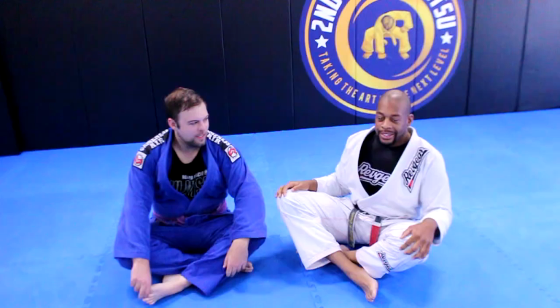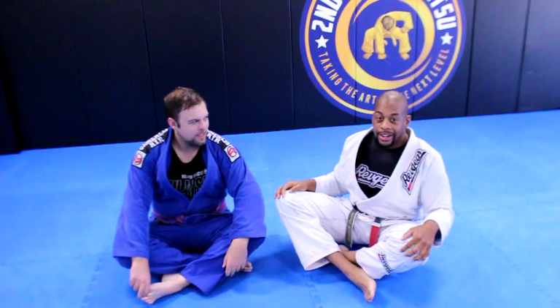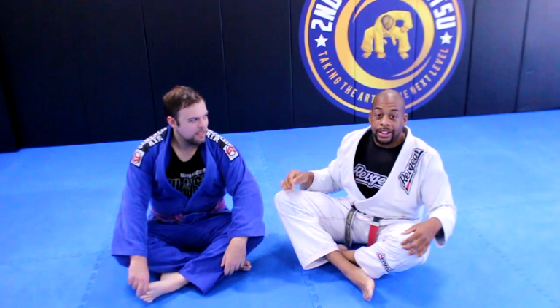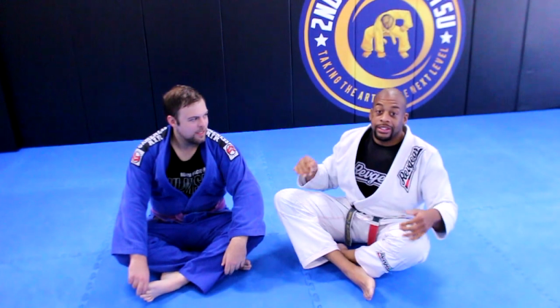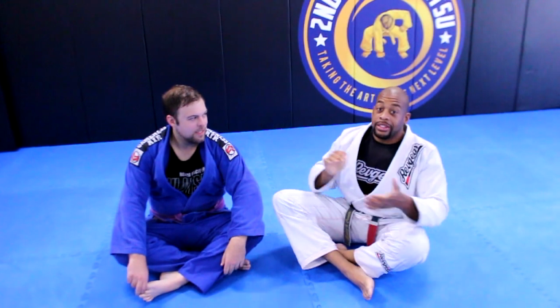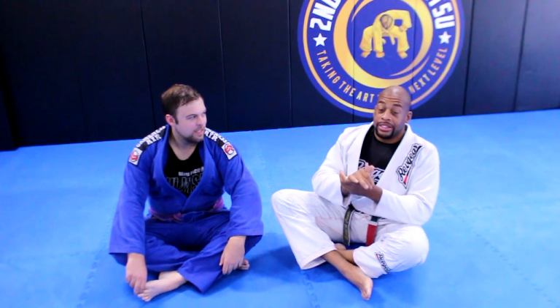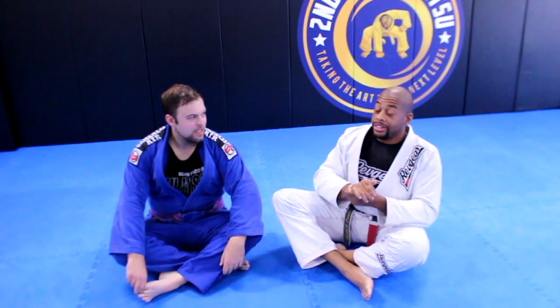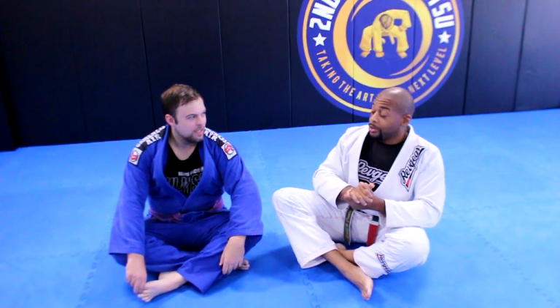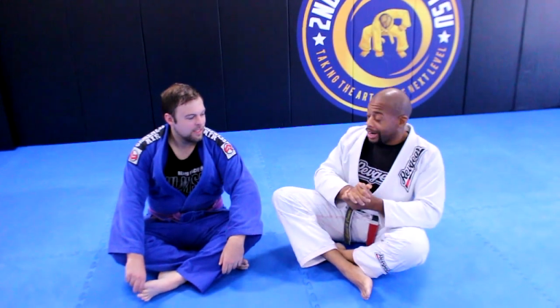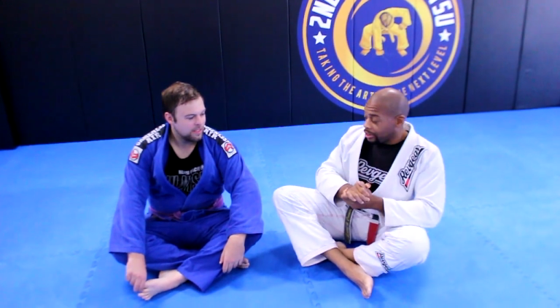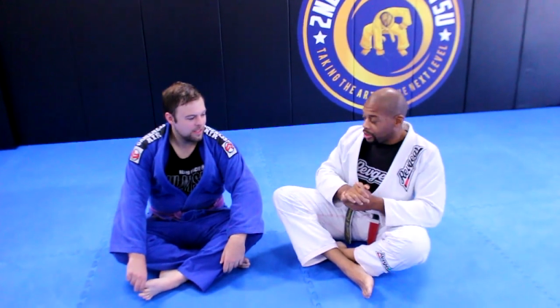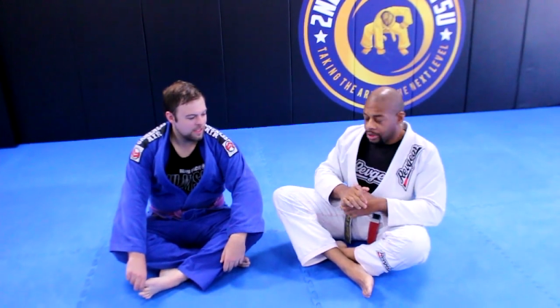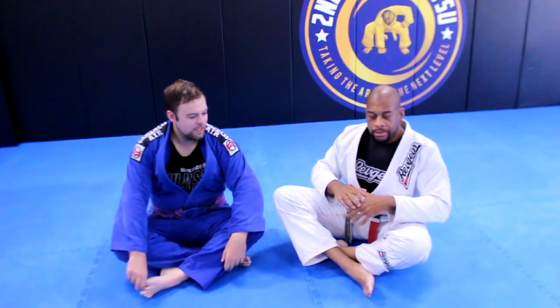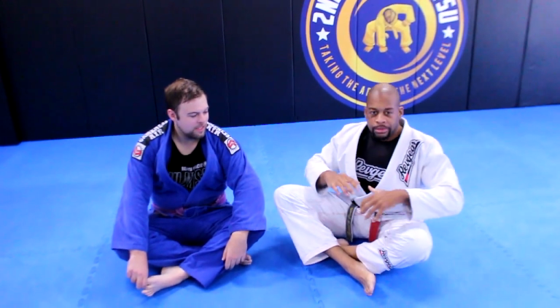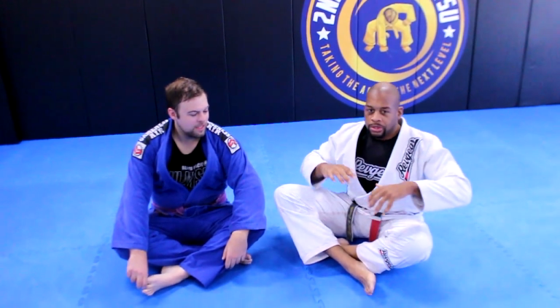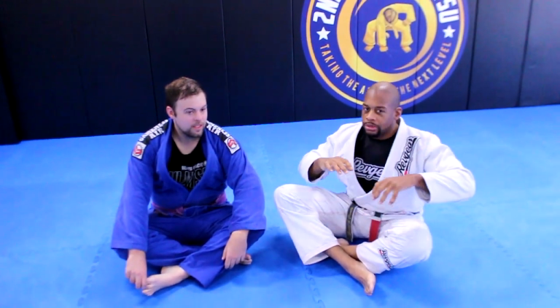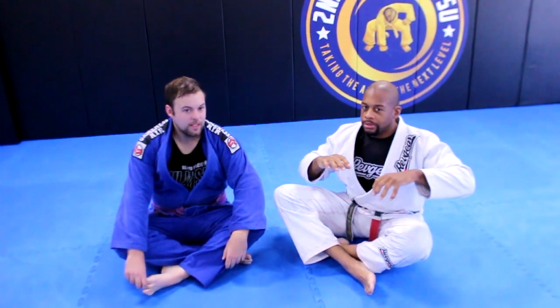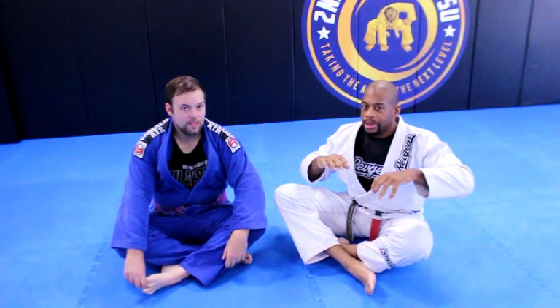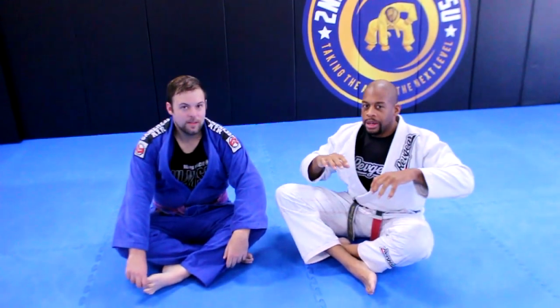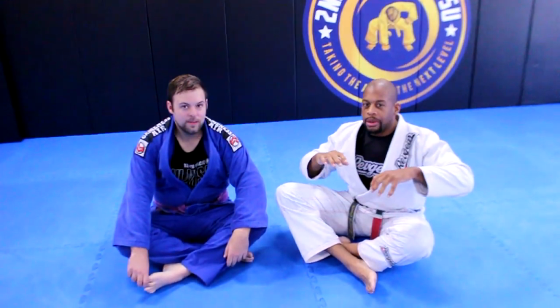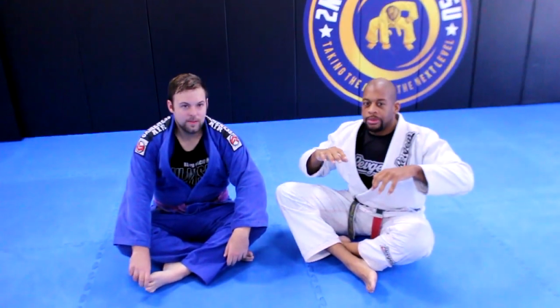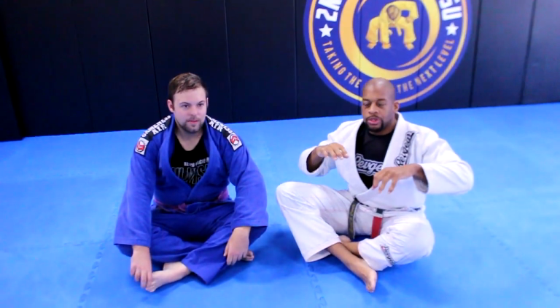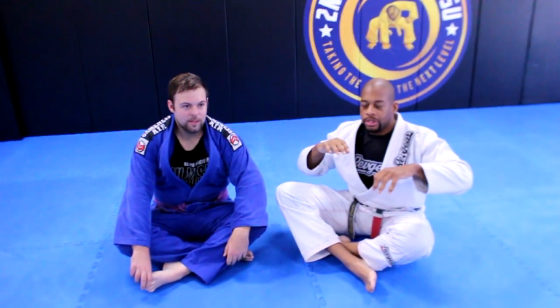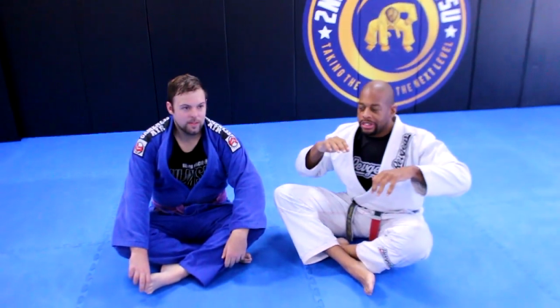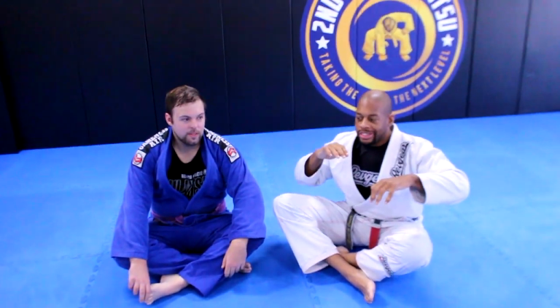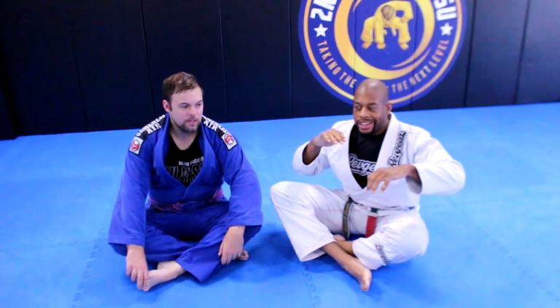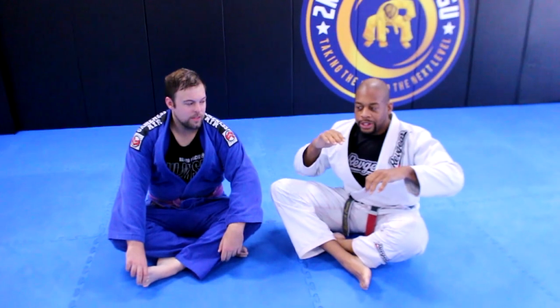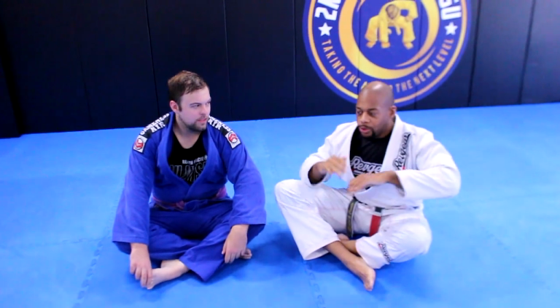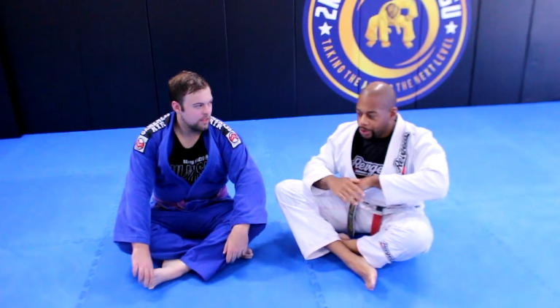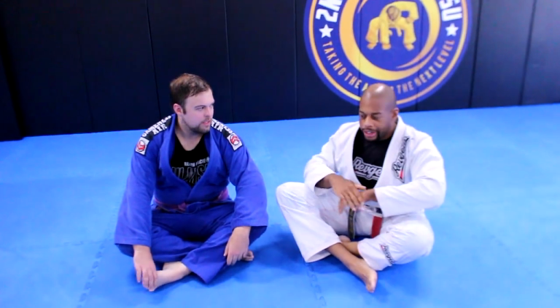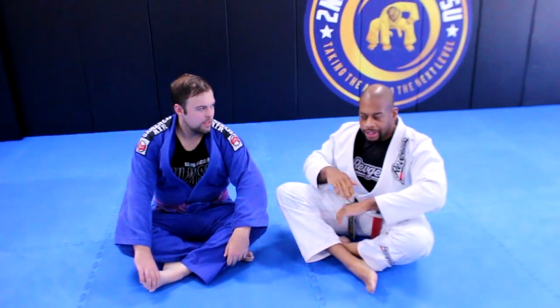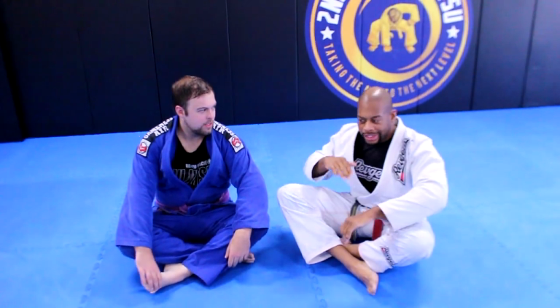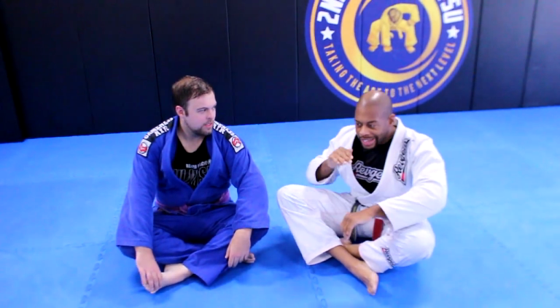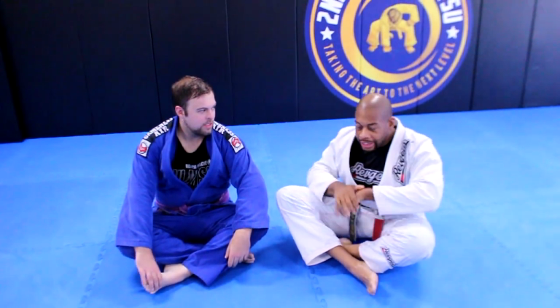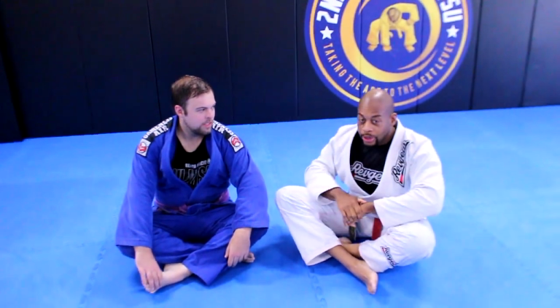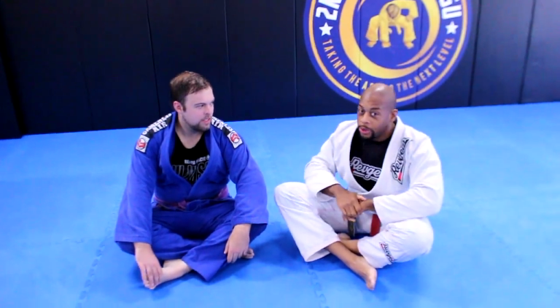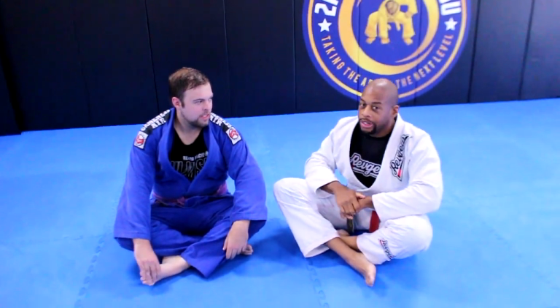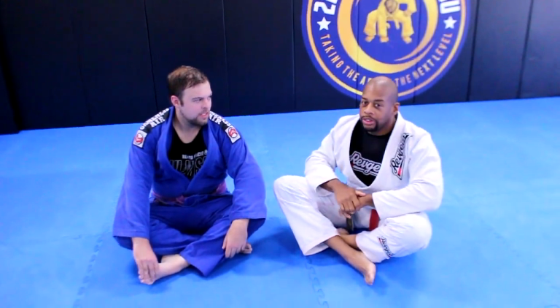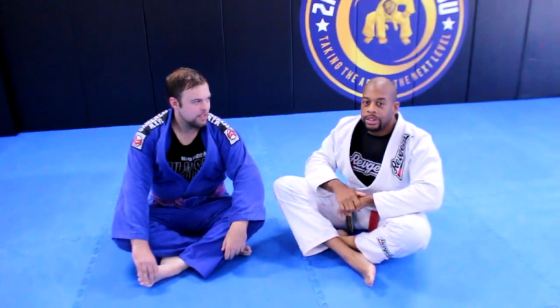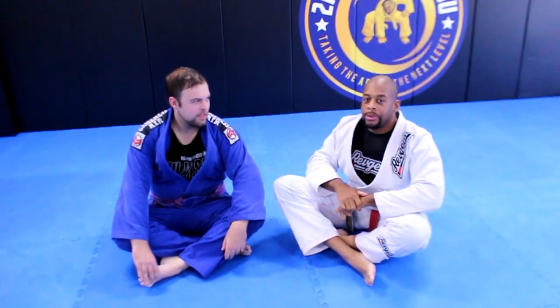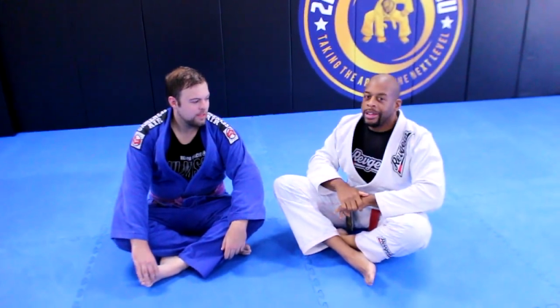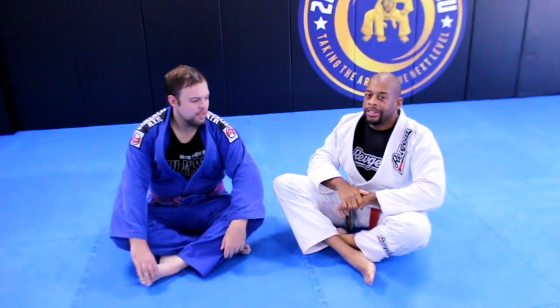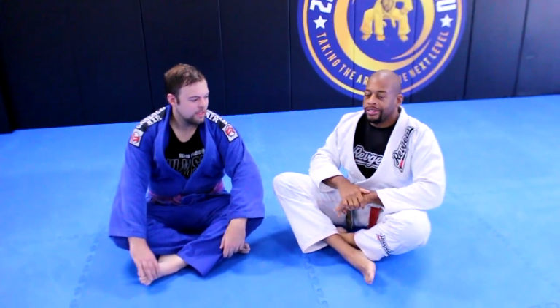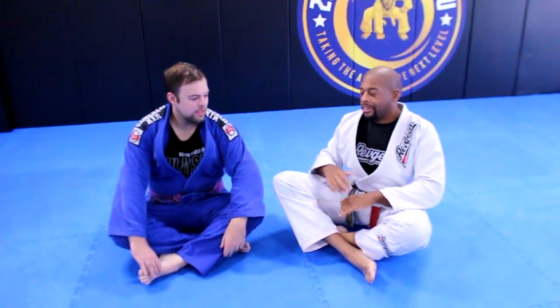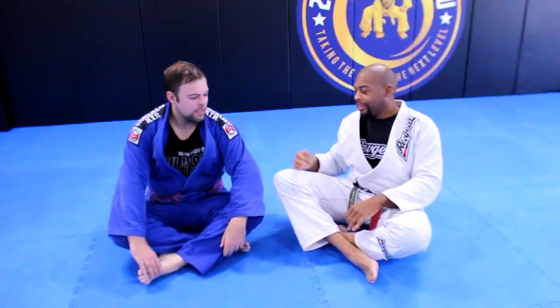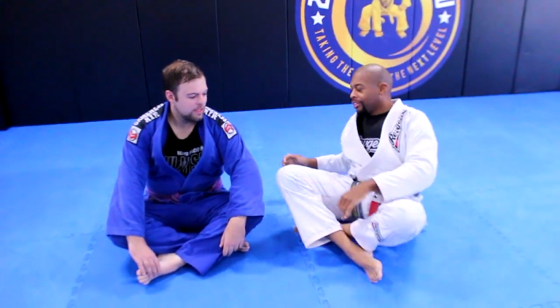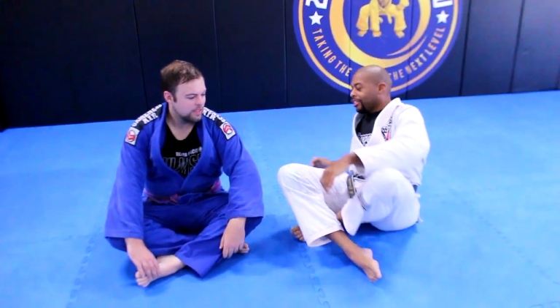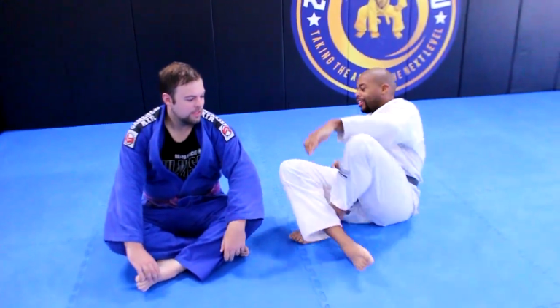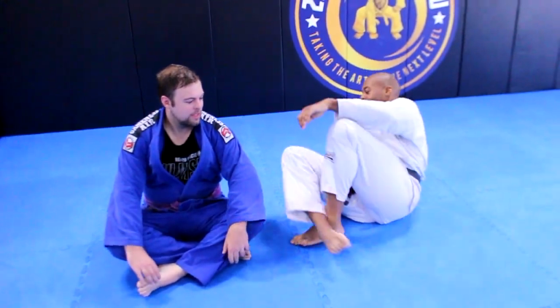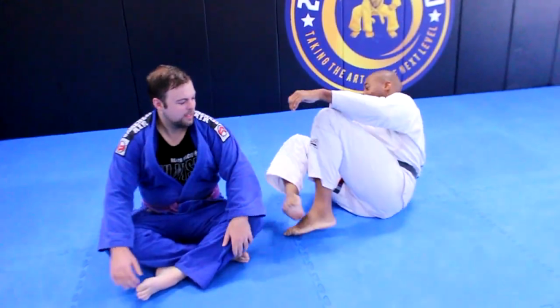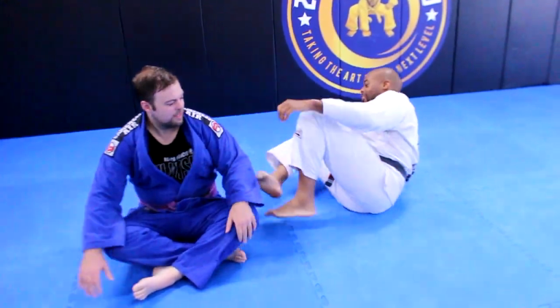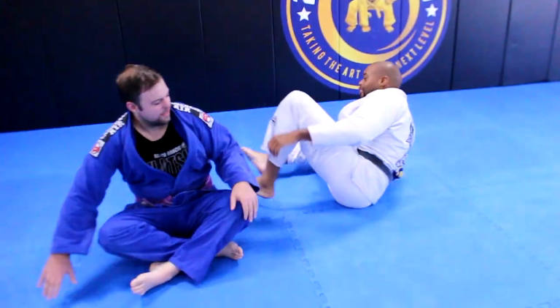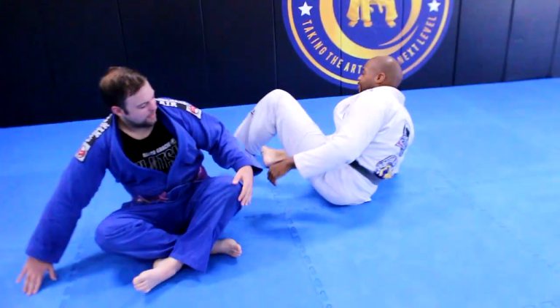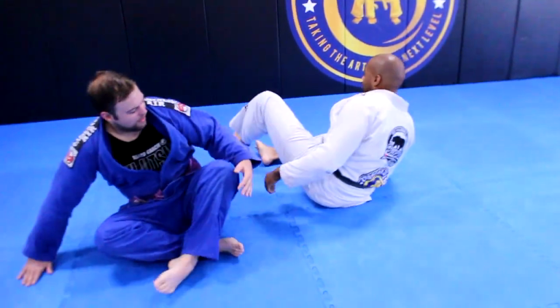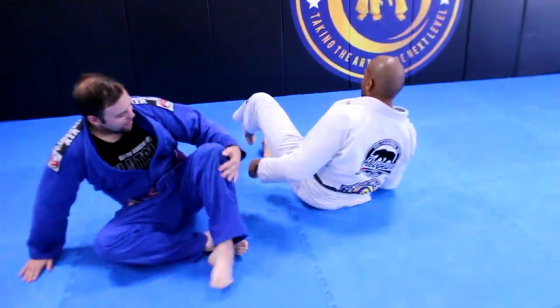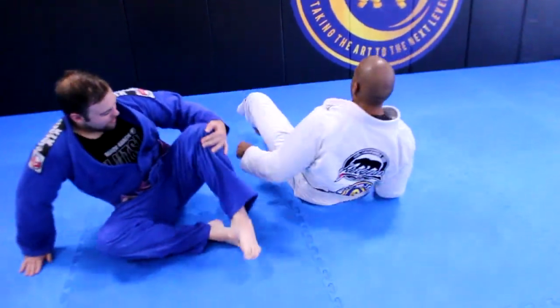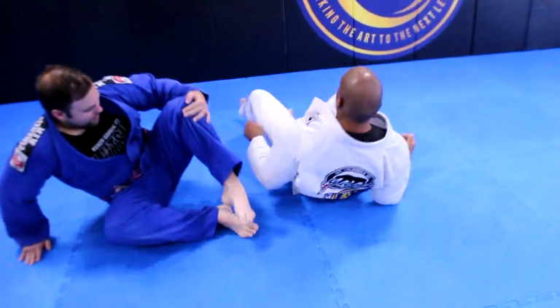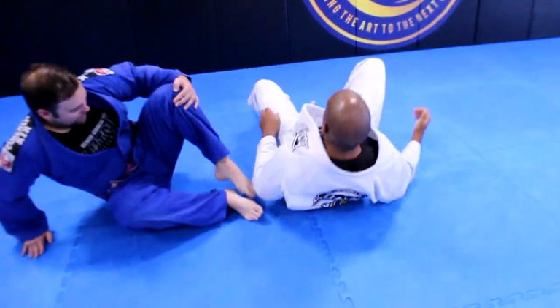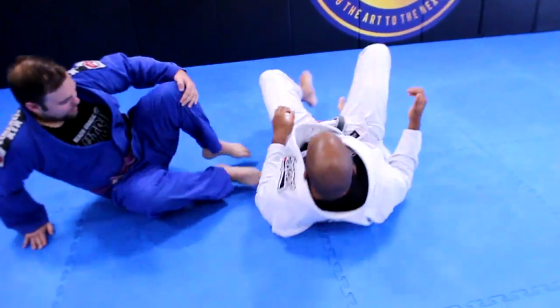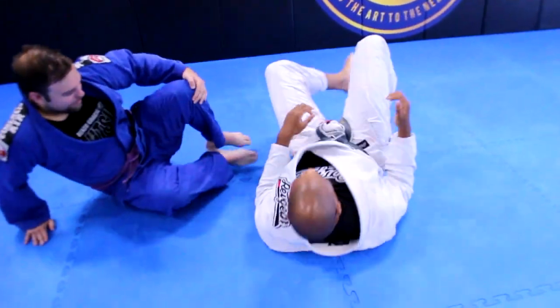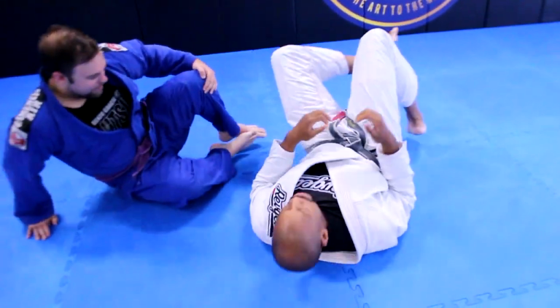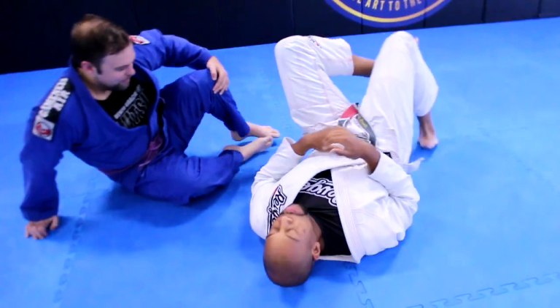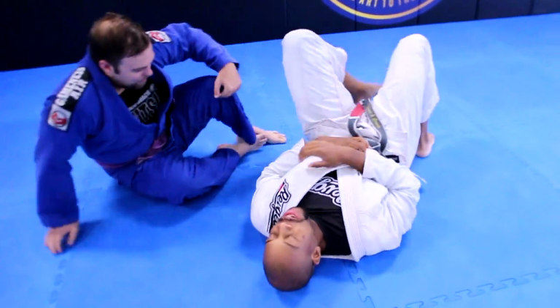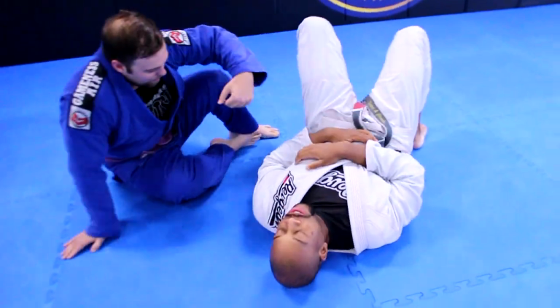Alright, let's get right into it. I'm going to do this lightning quick, lightning quick, so you've got to pay attention. In the mount. First escape.